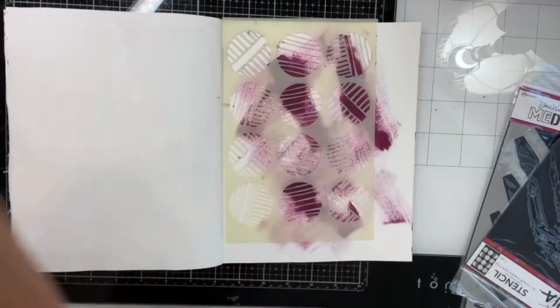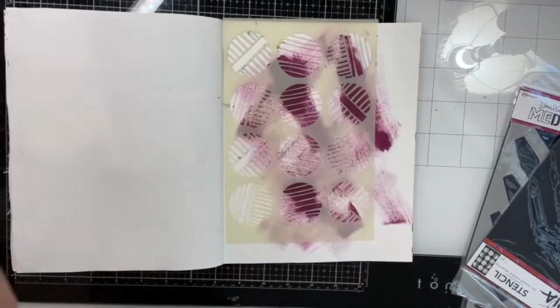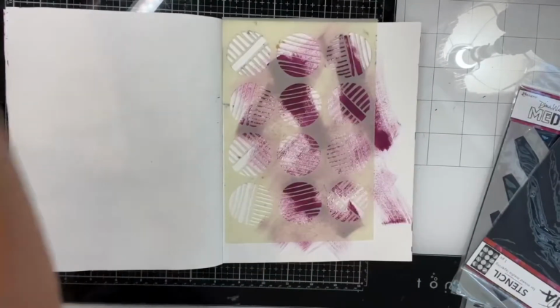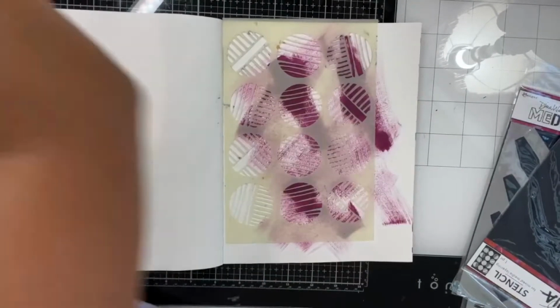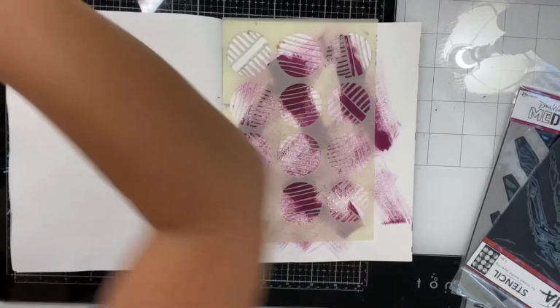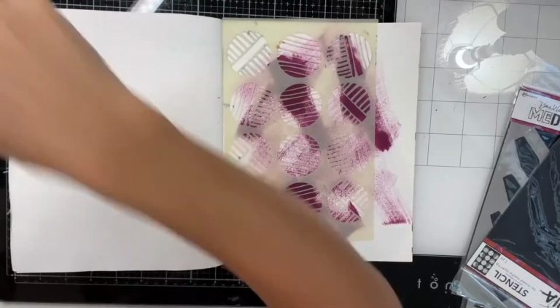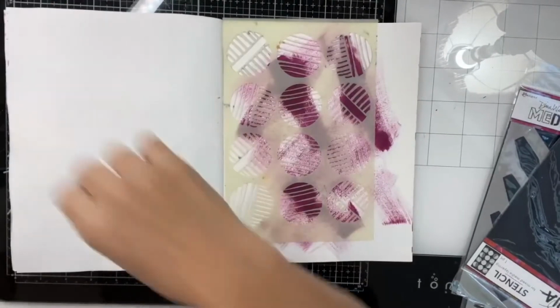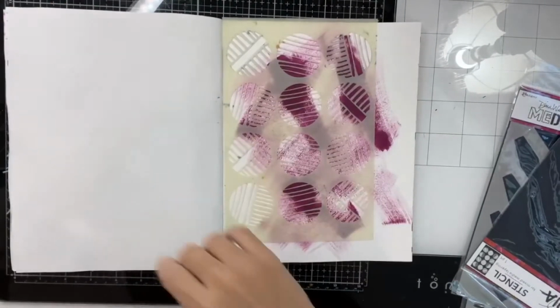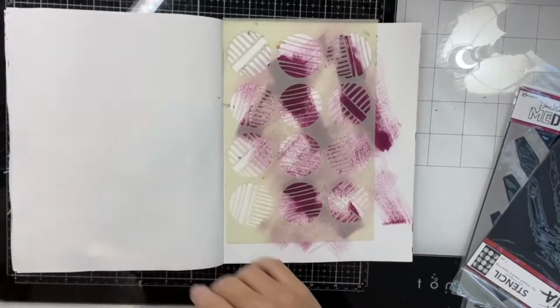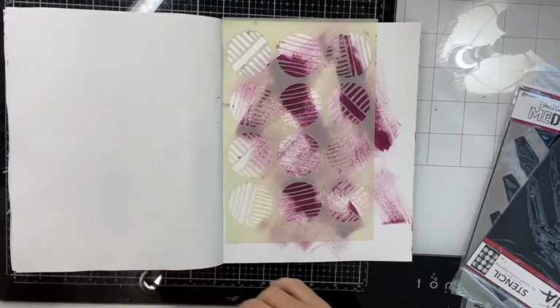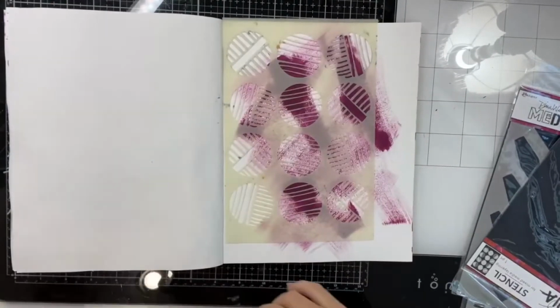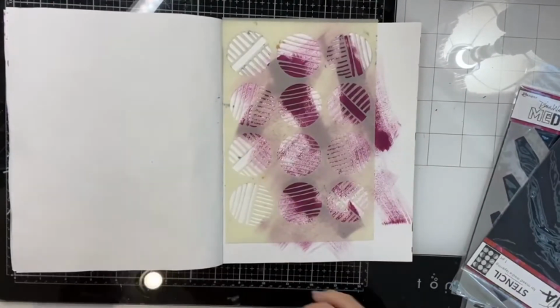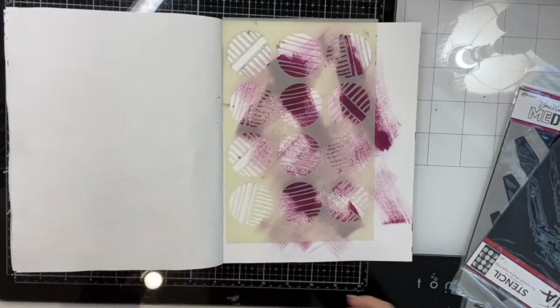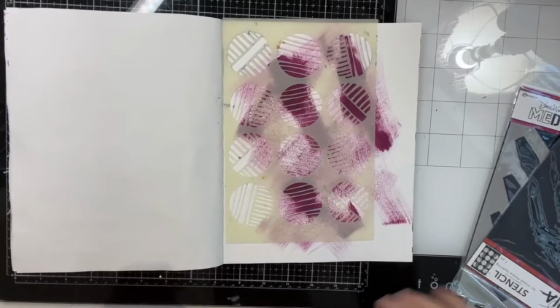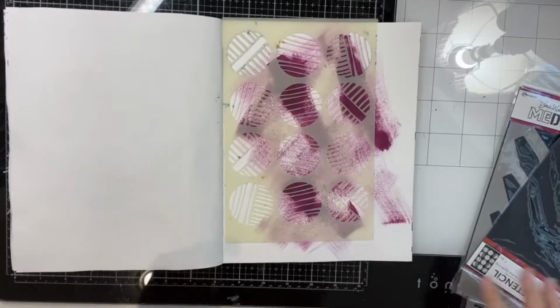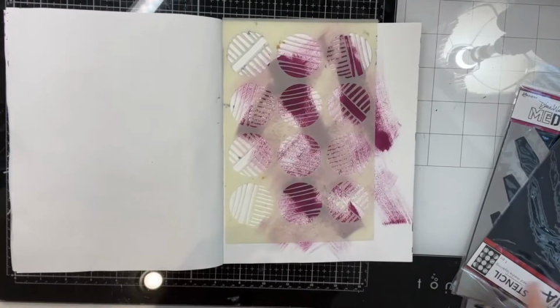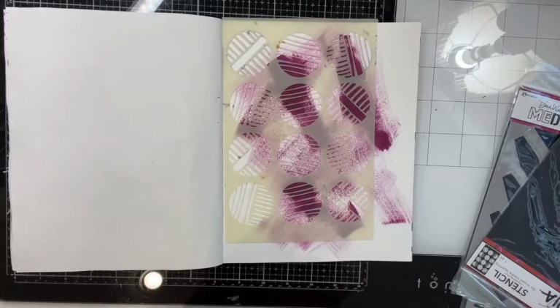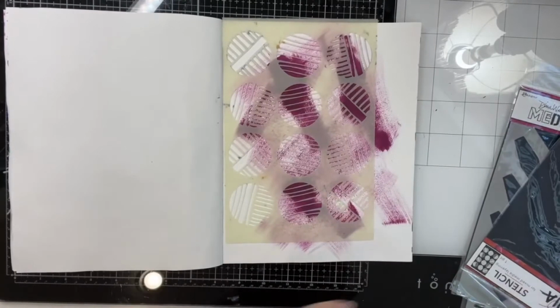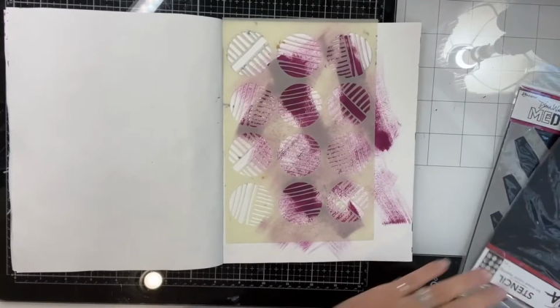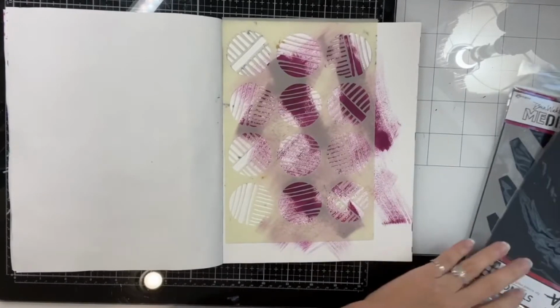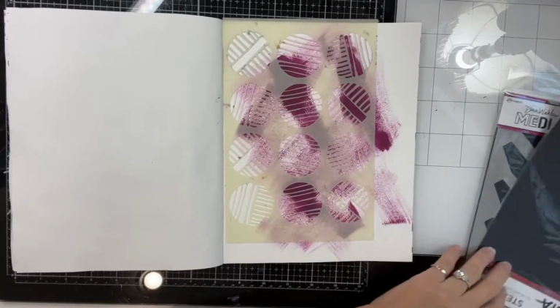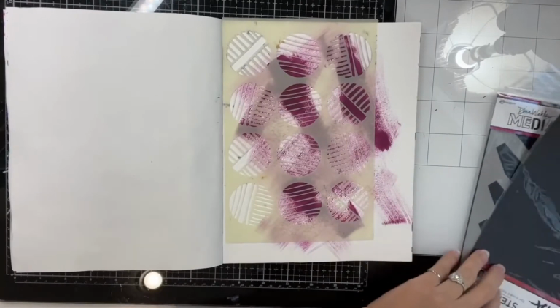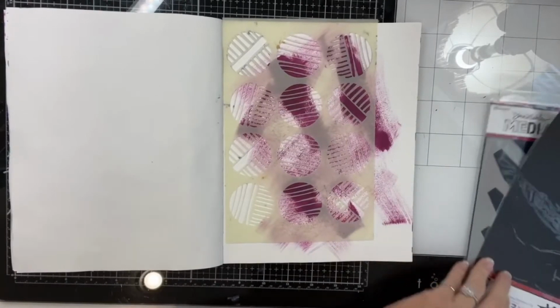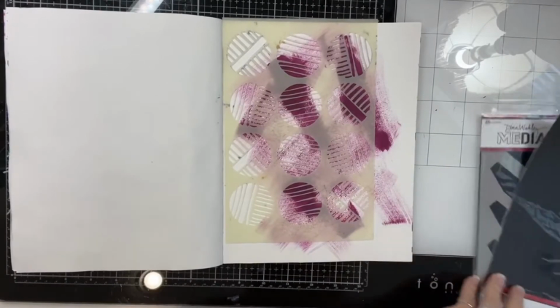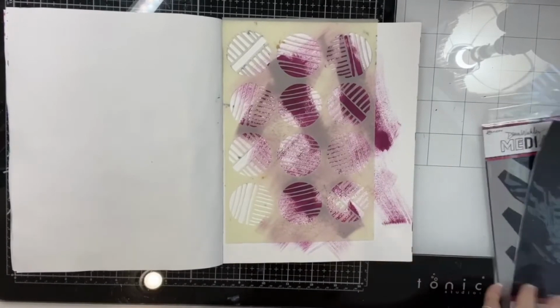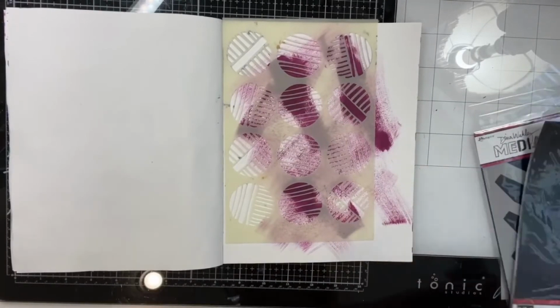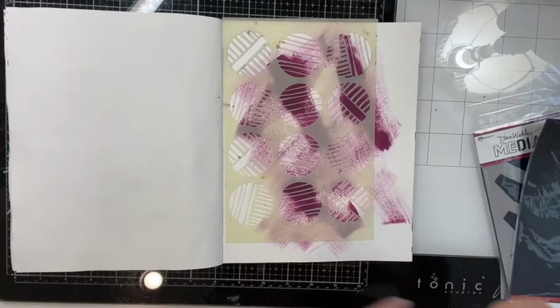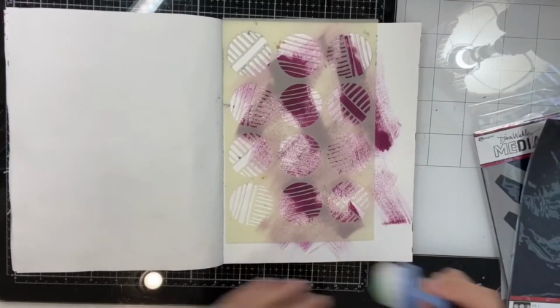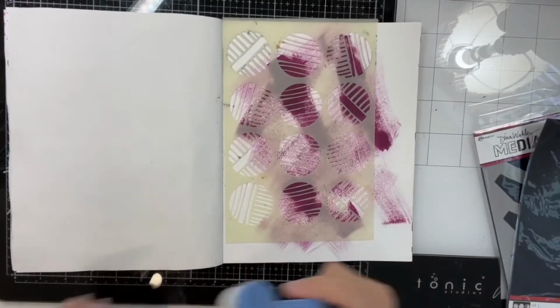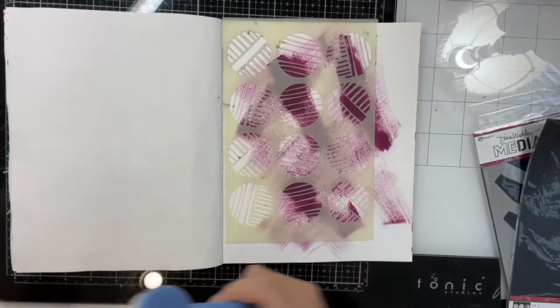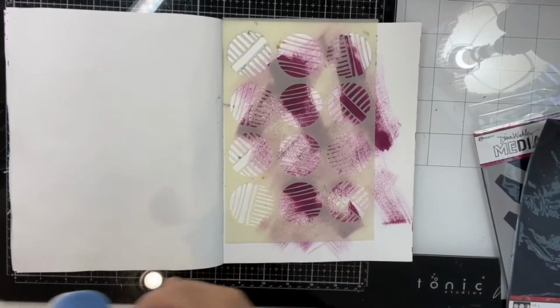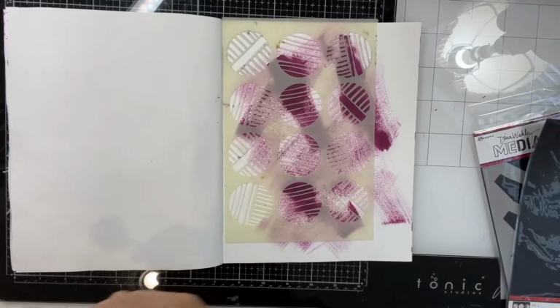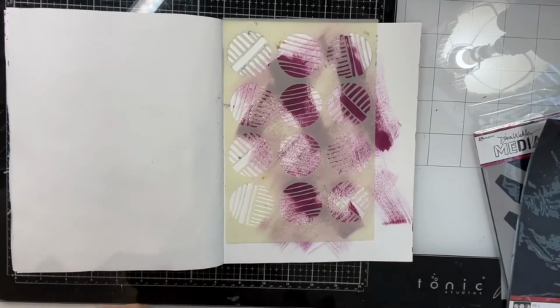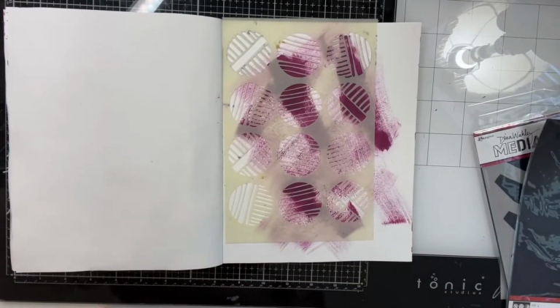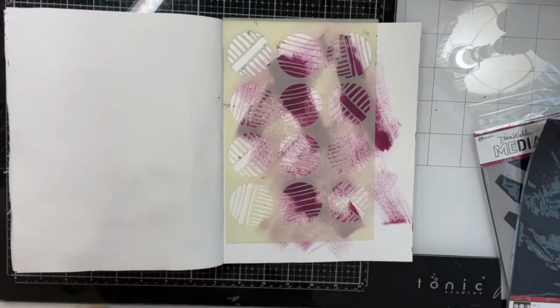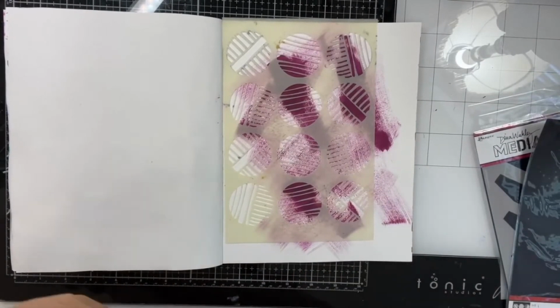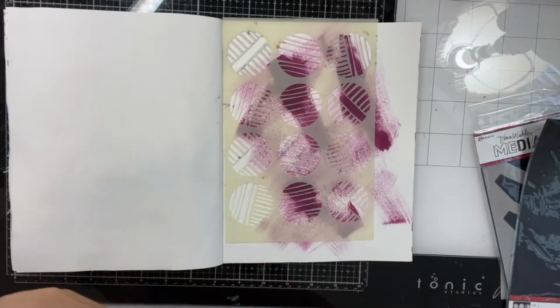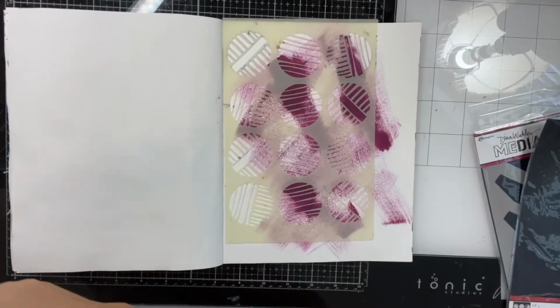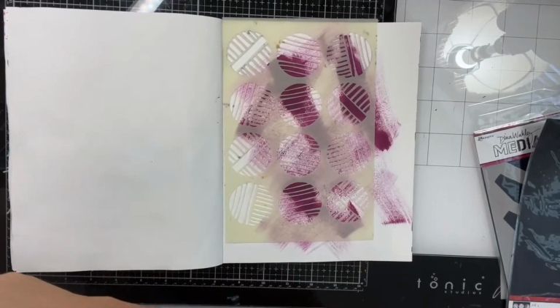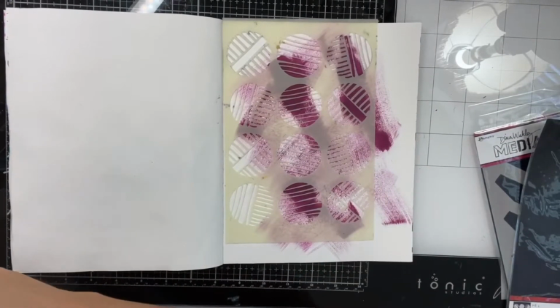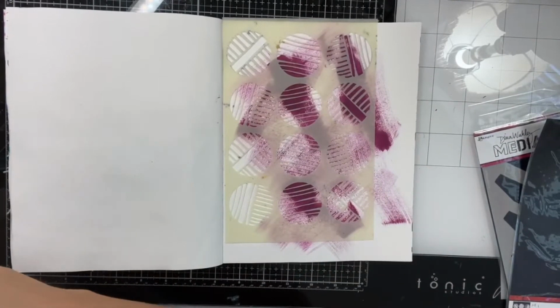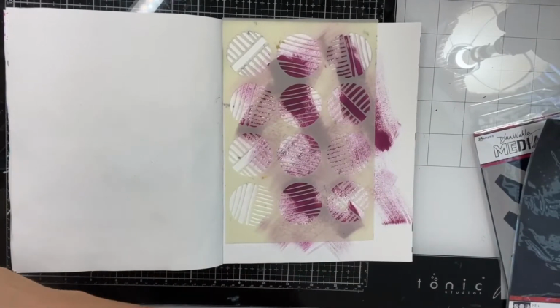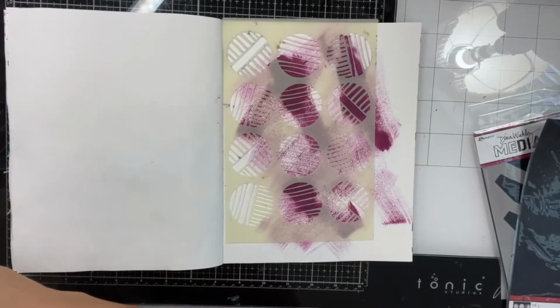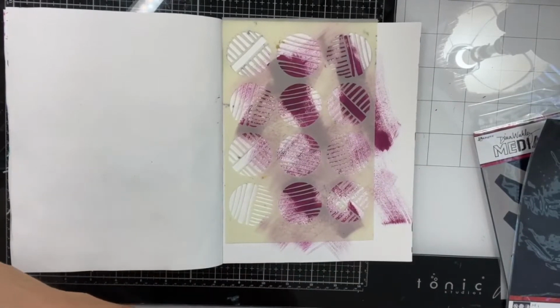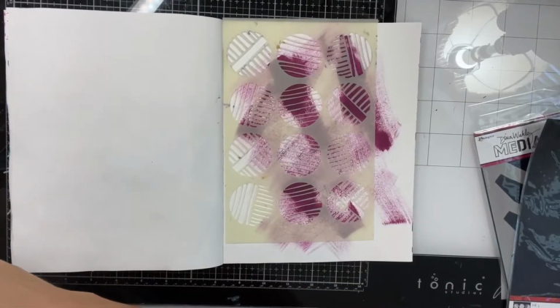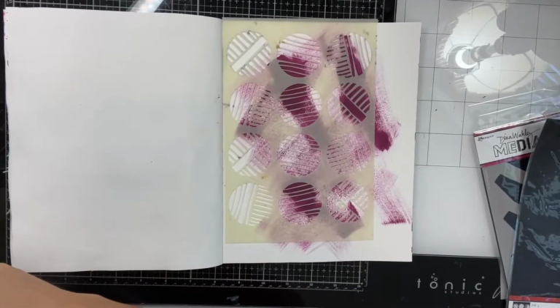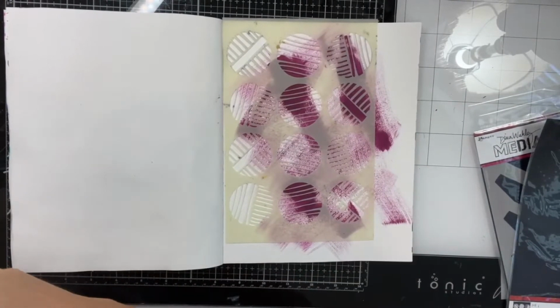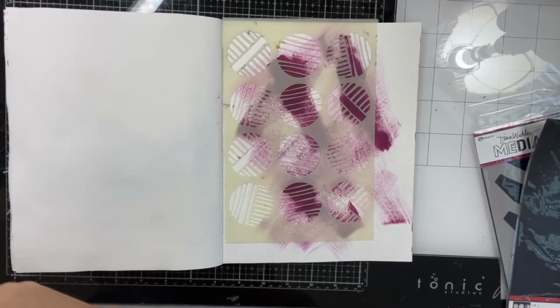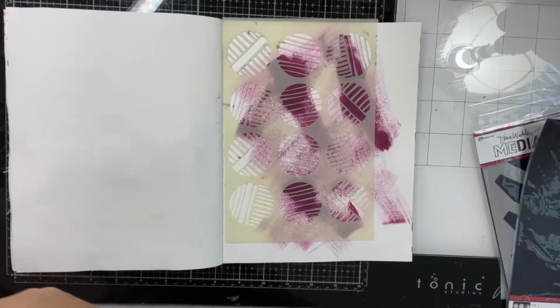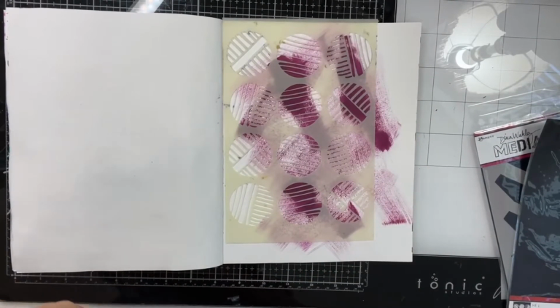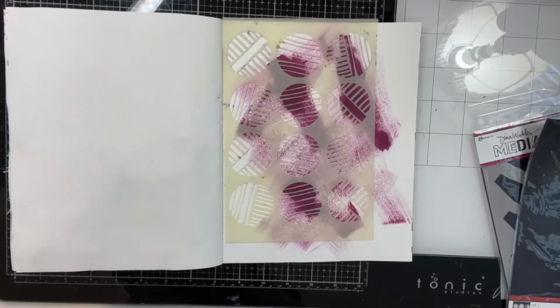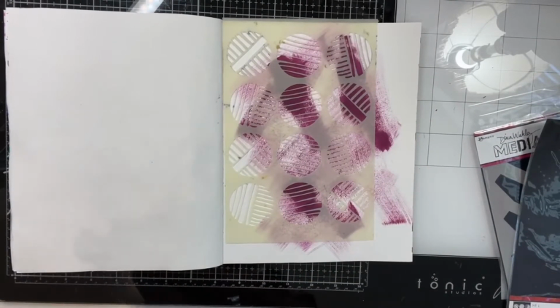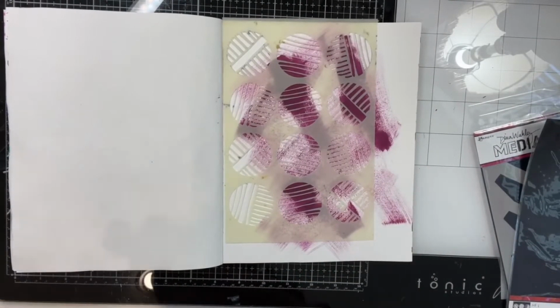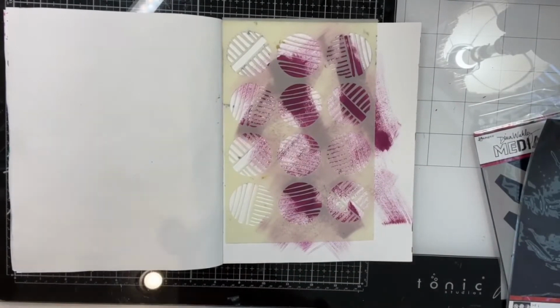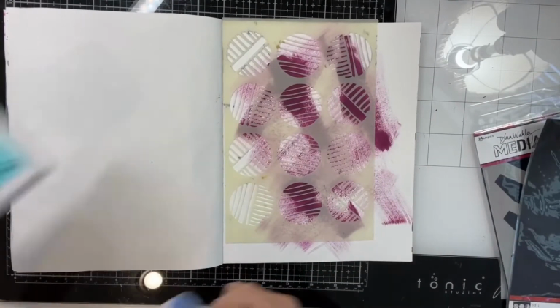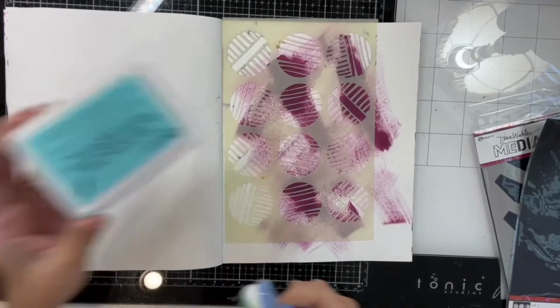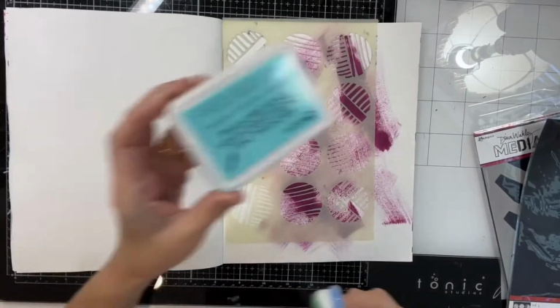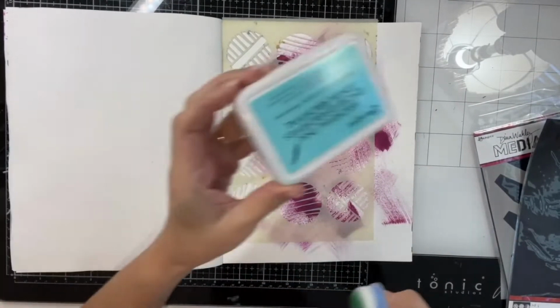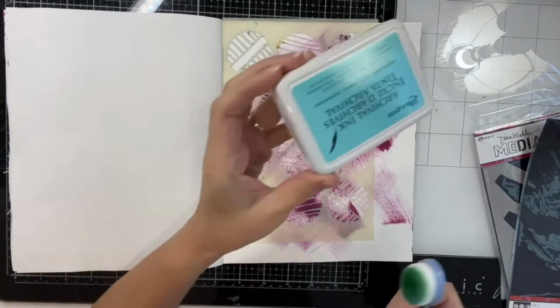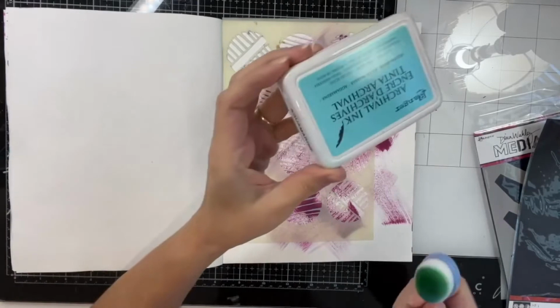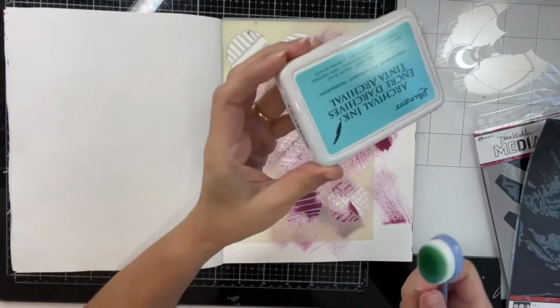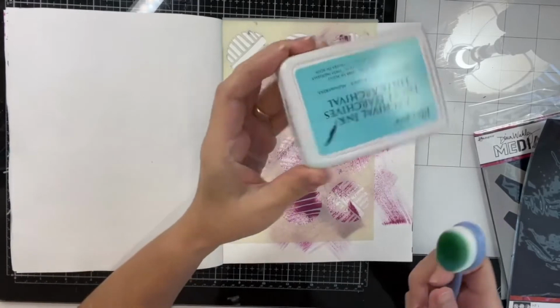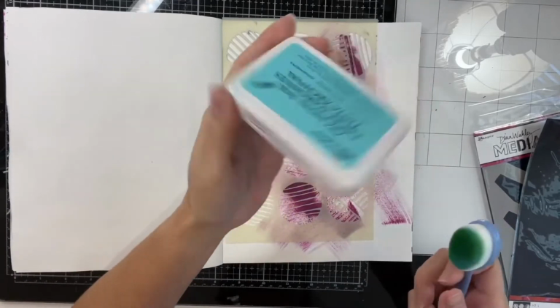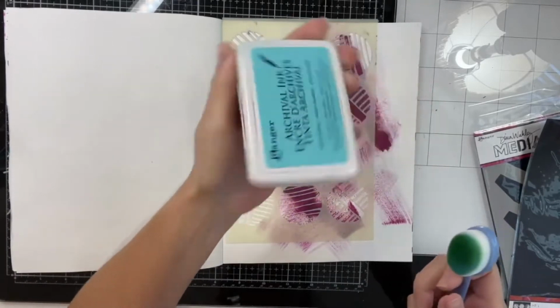Today I'm just doing a quick page in my art journal. As you can see, this page already has paint on it from another project.